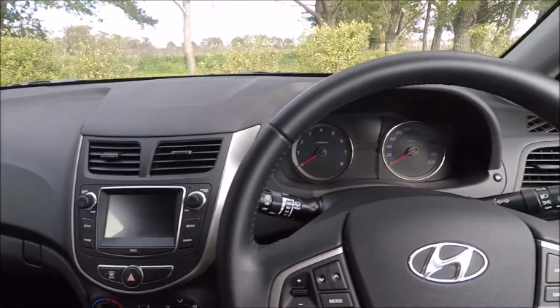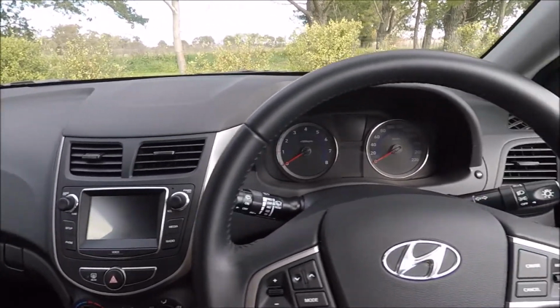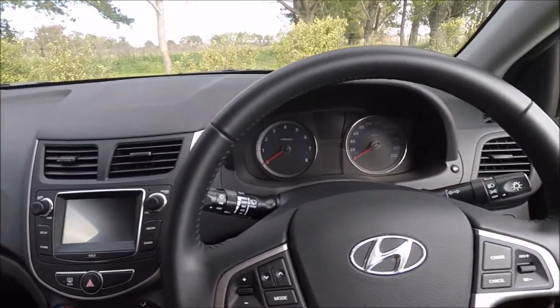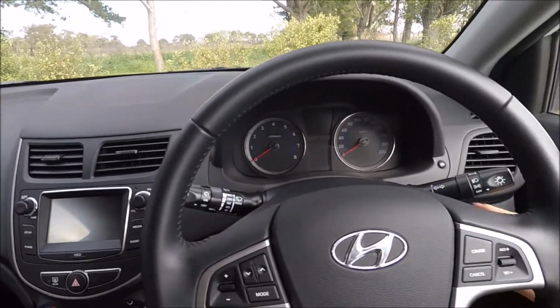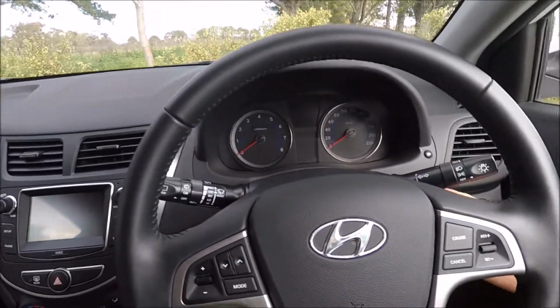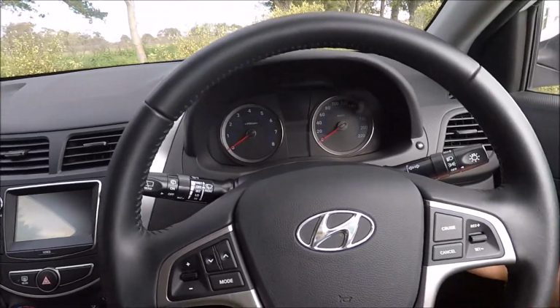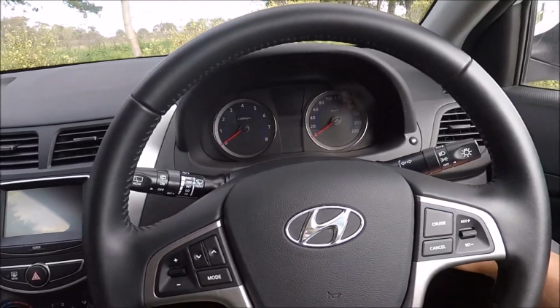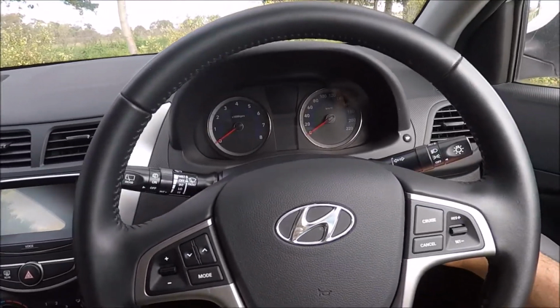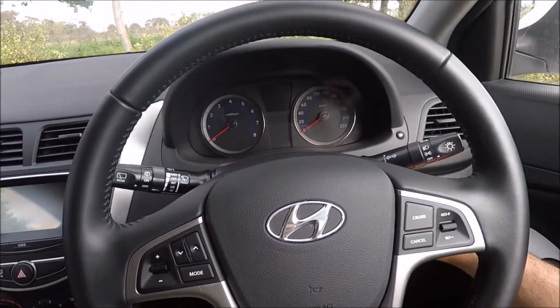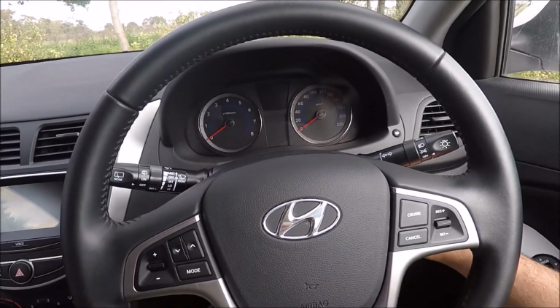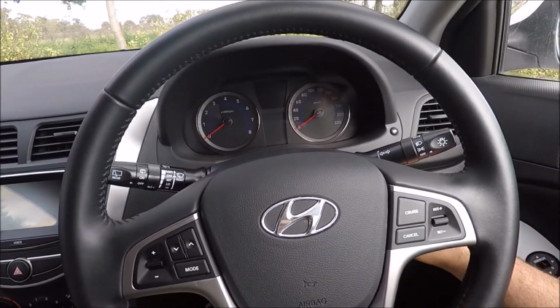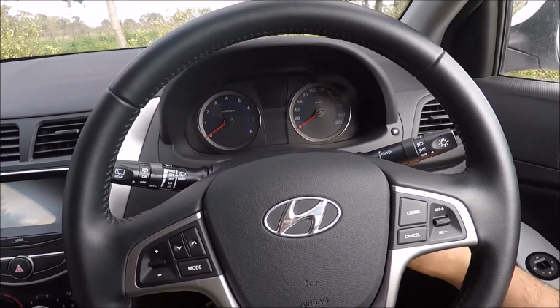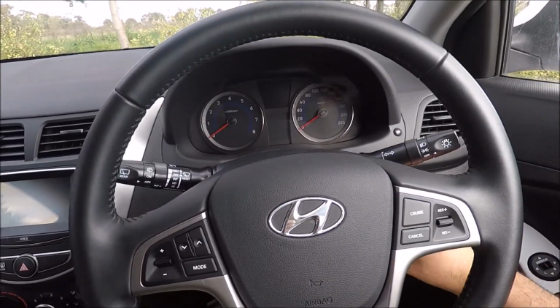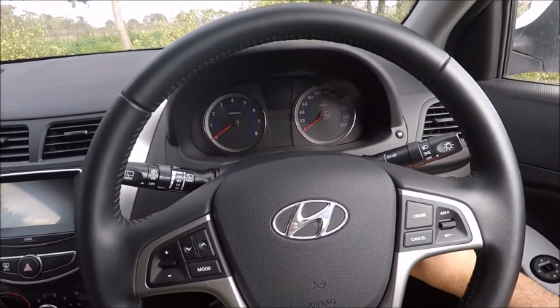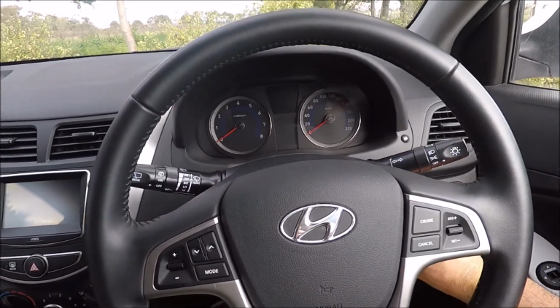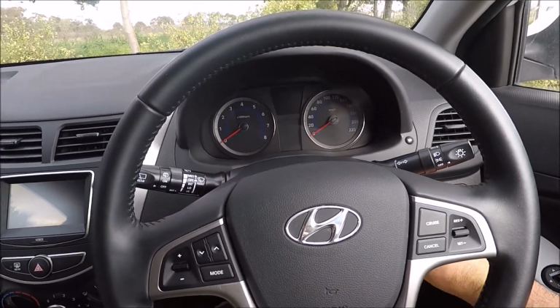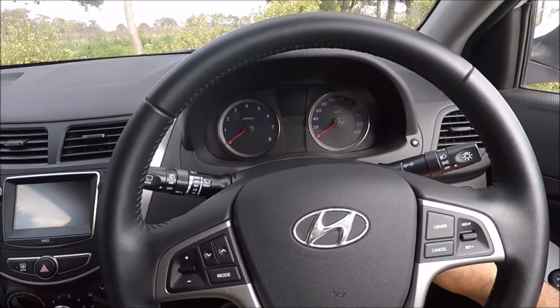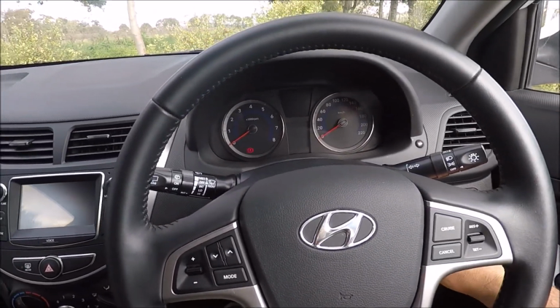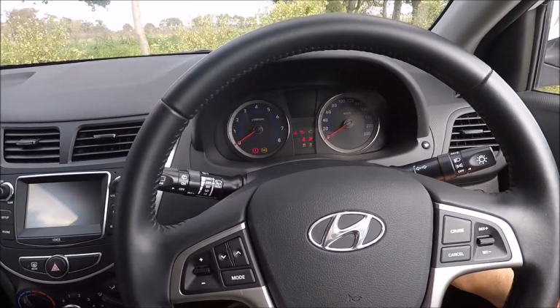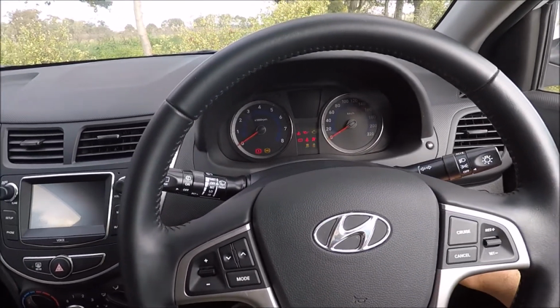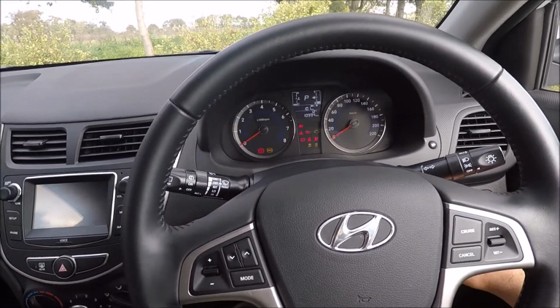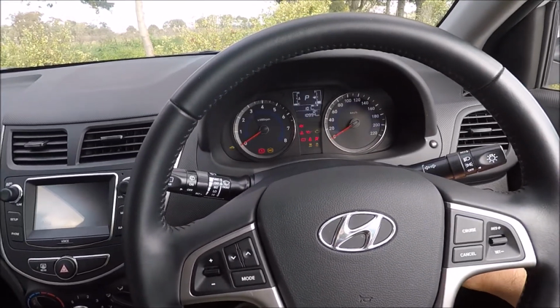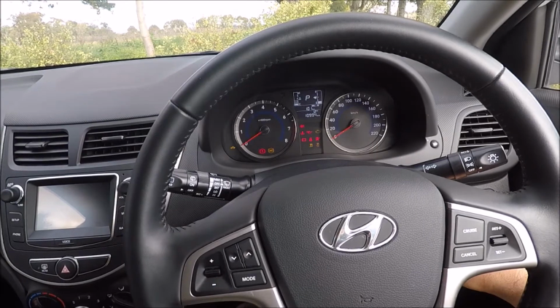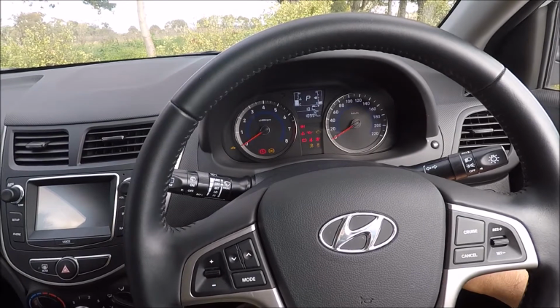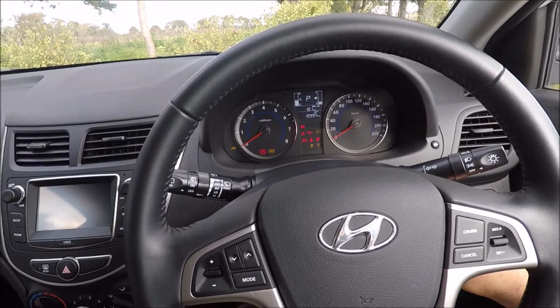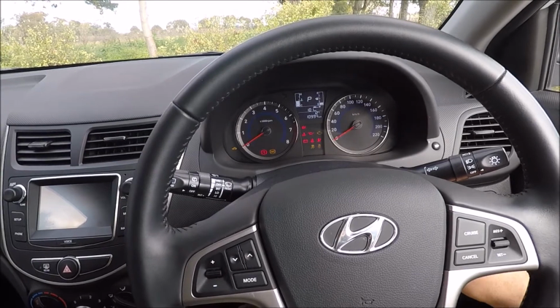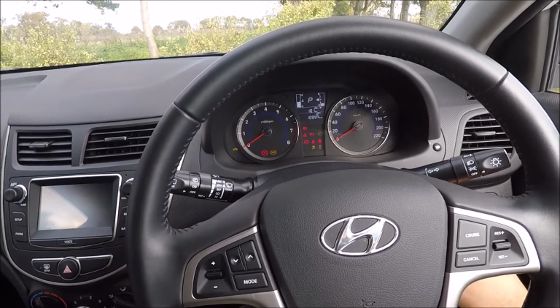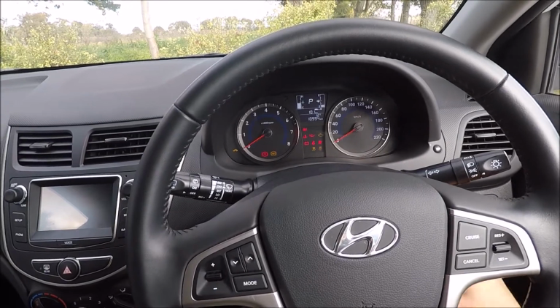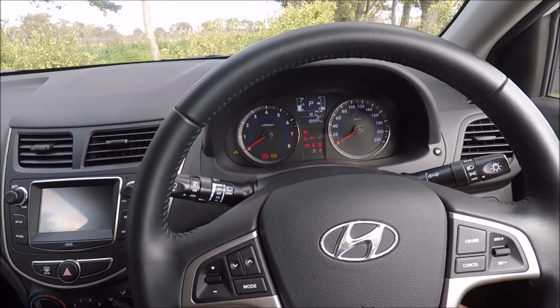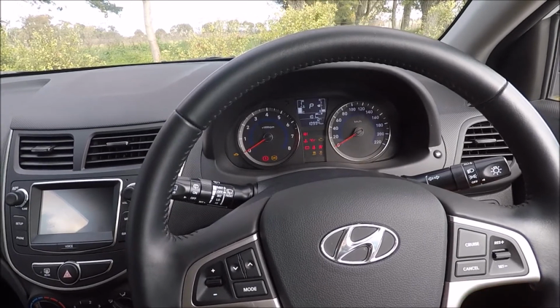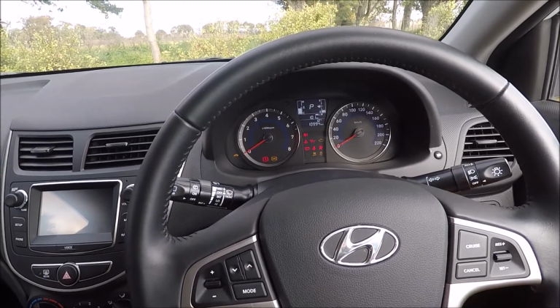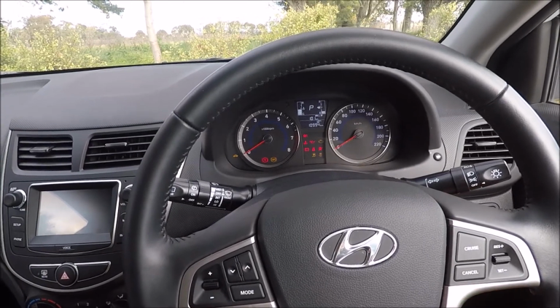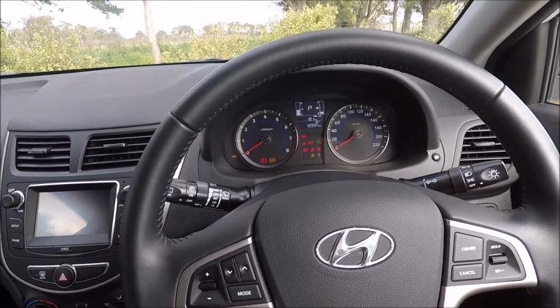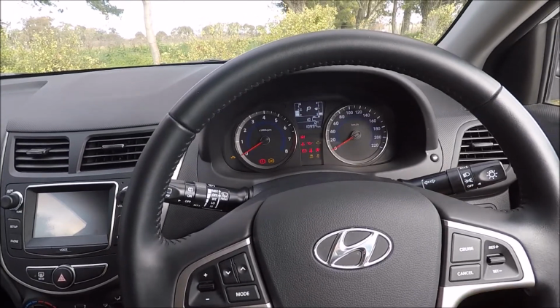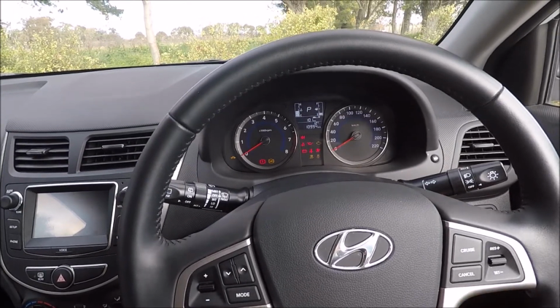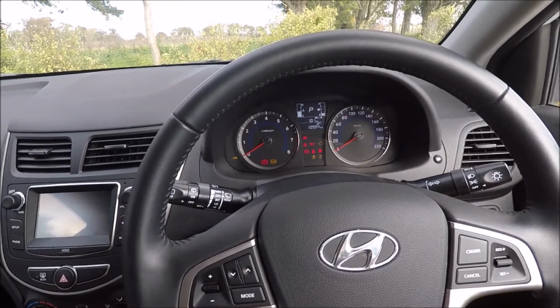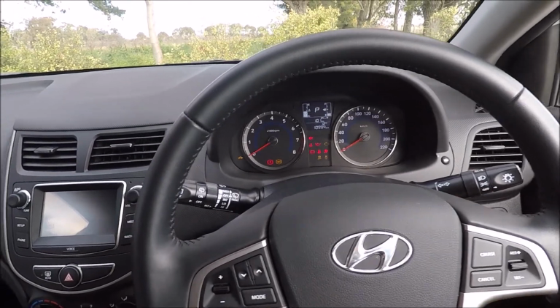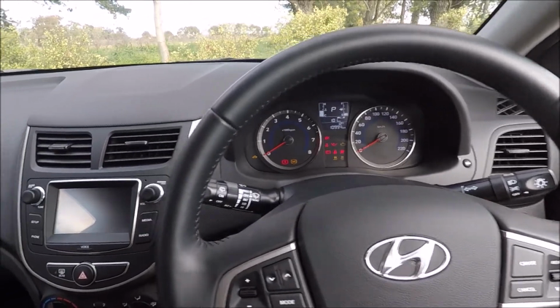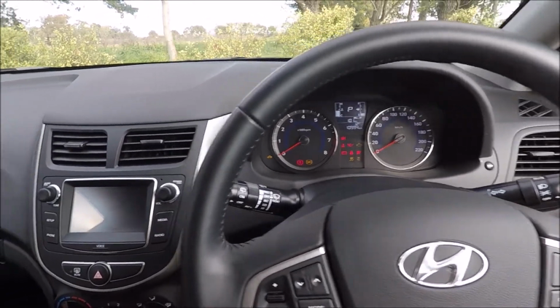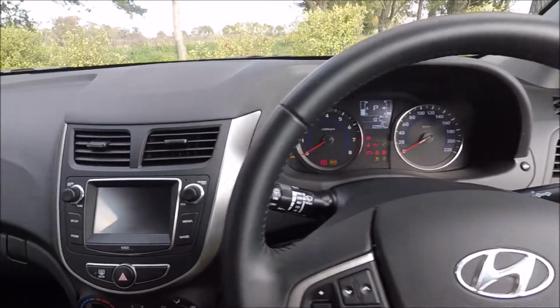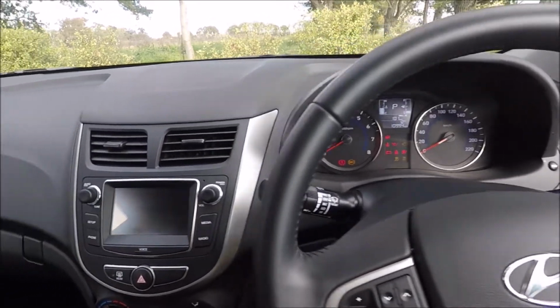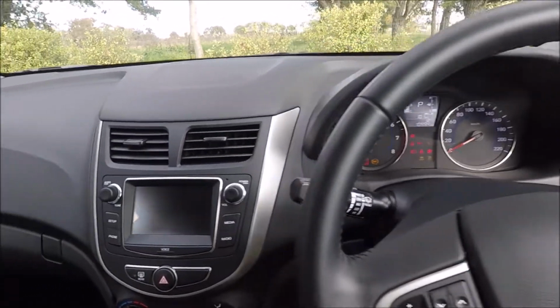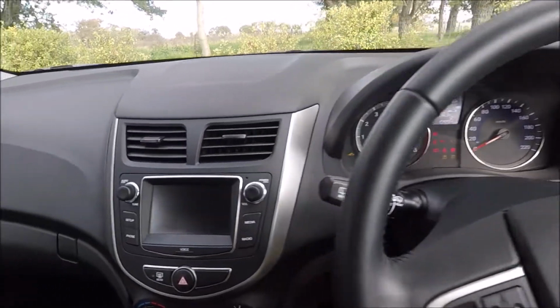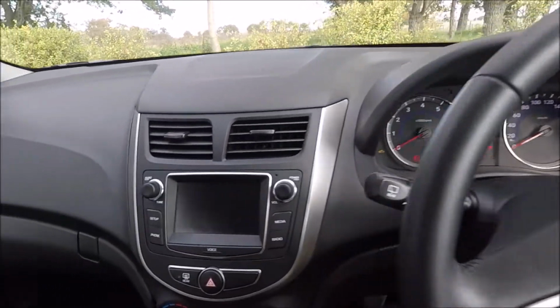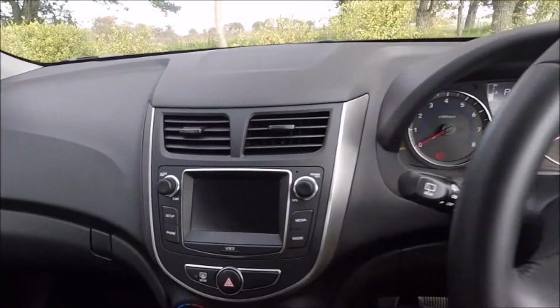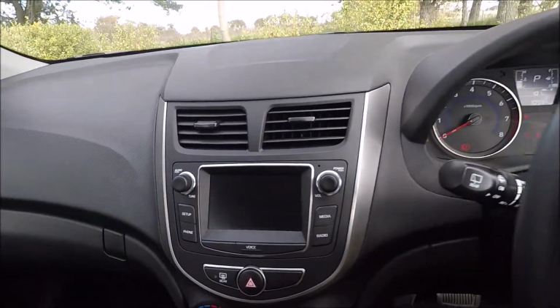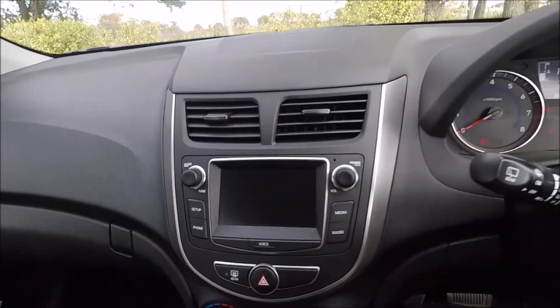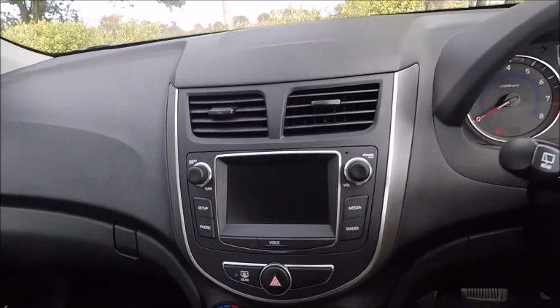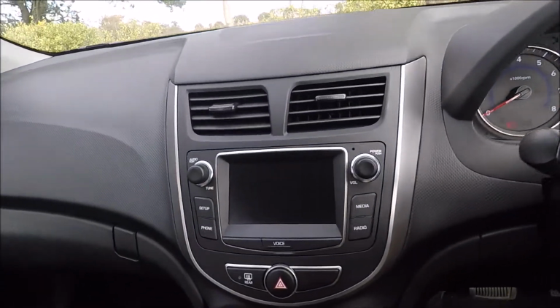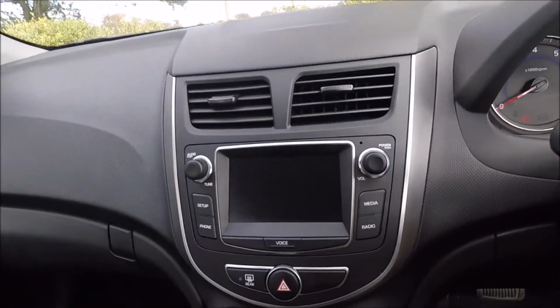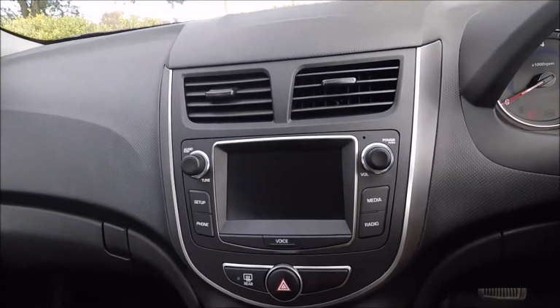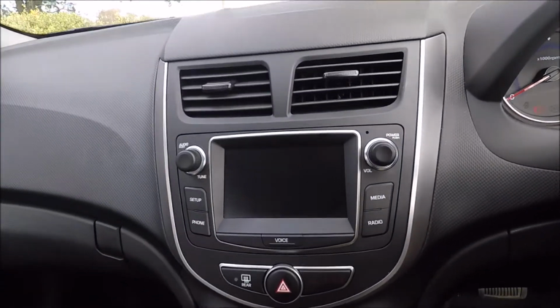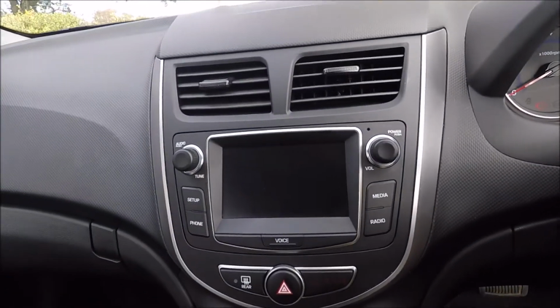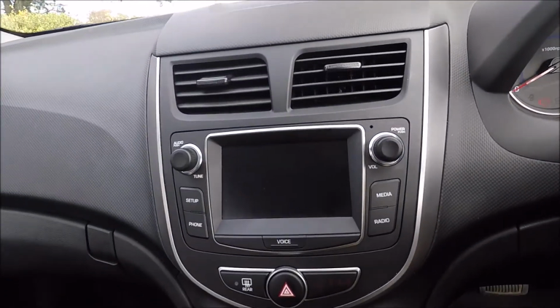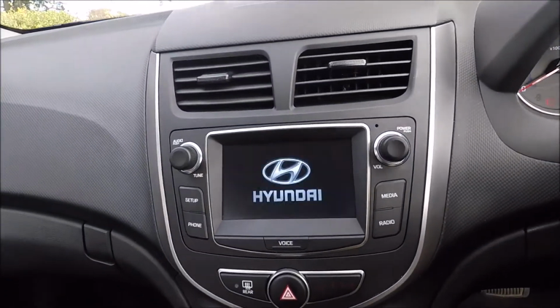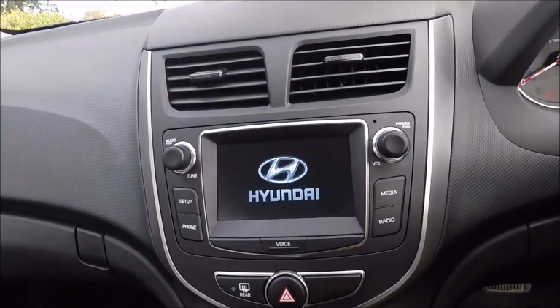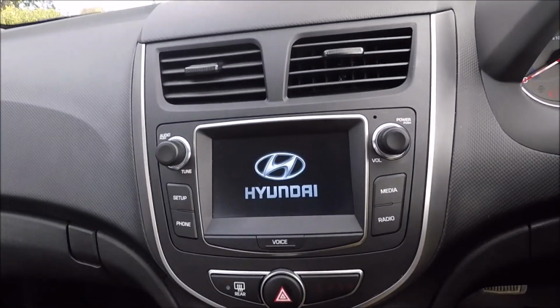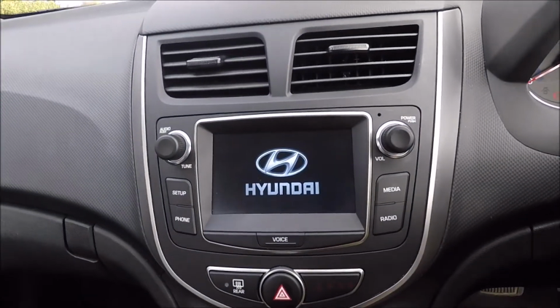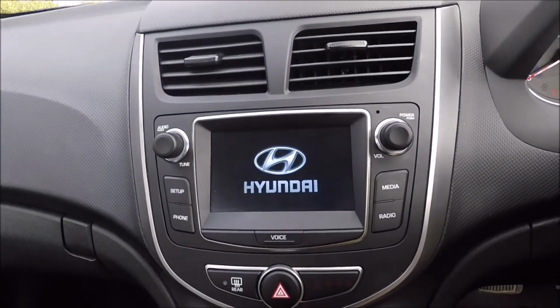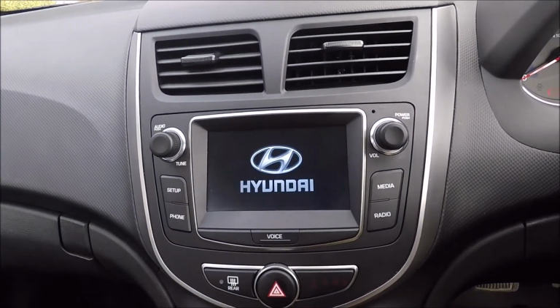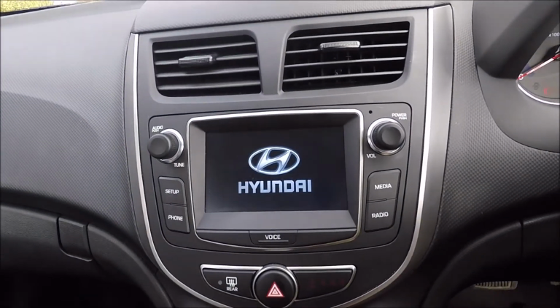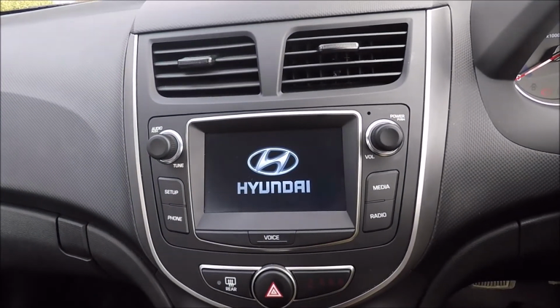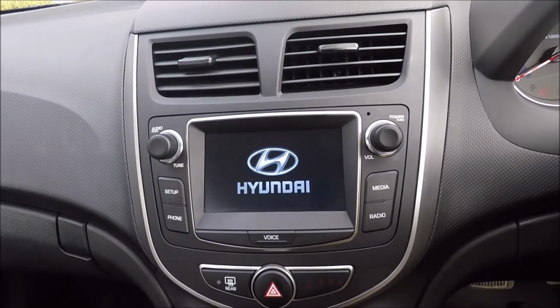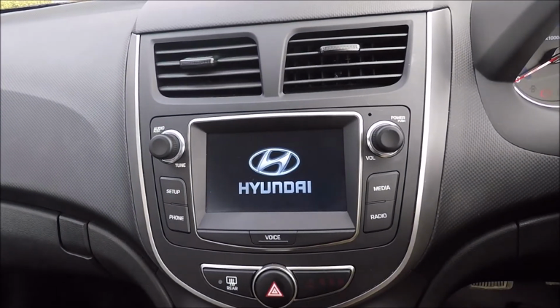First off, we're going to go ahead and turn our ignition on so the dashboard lights up, and just wait for your system to light up here.